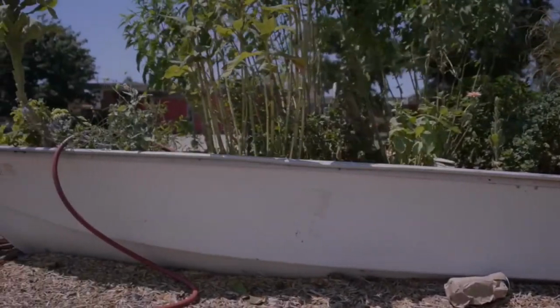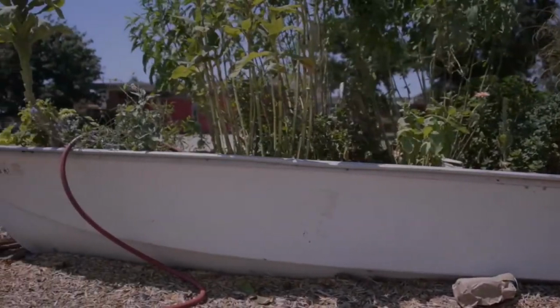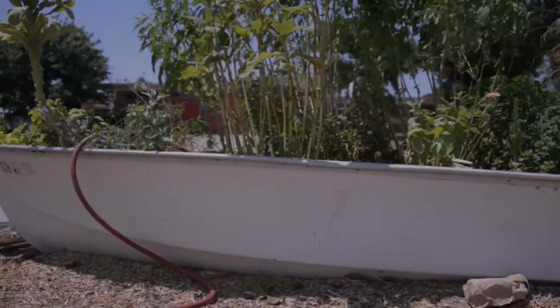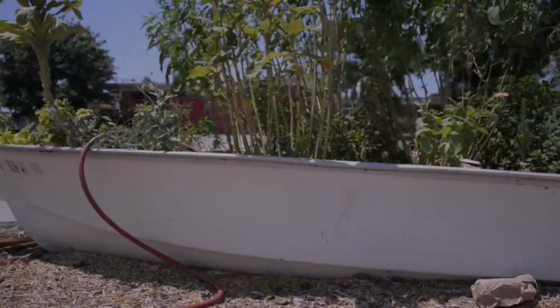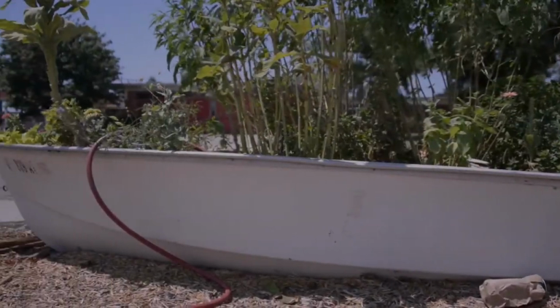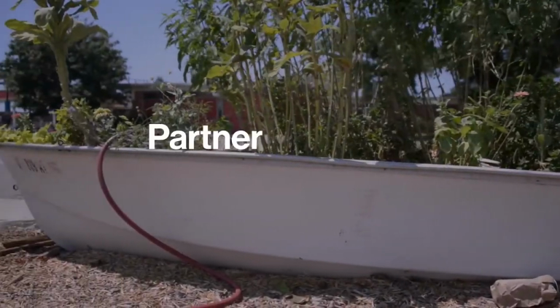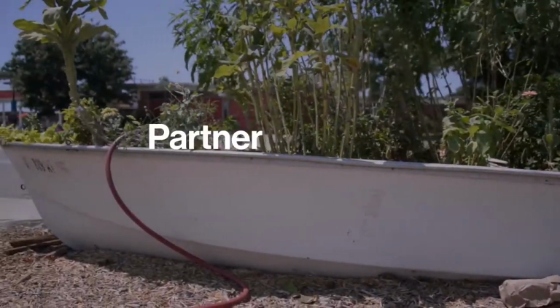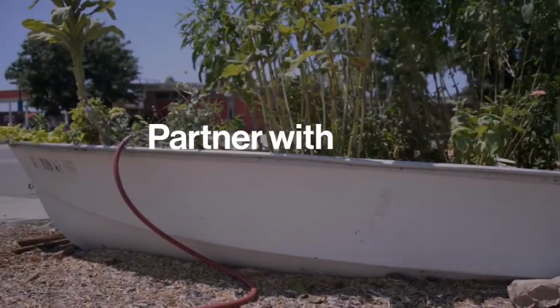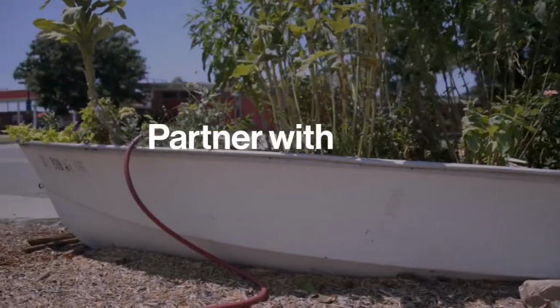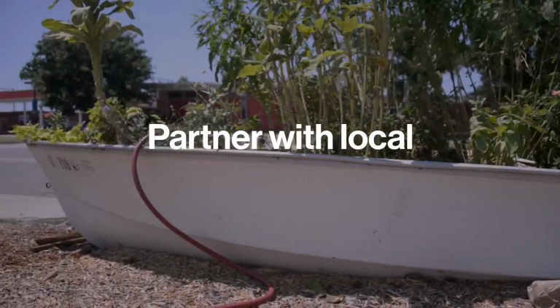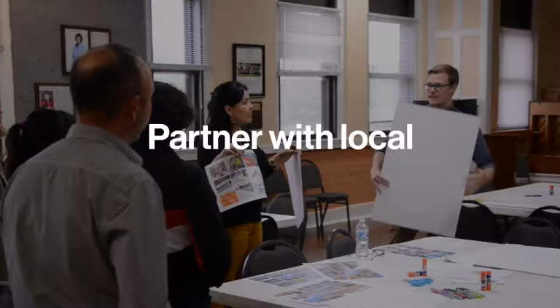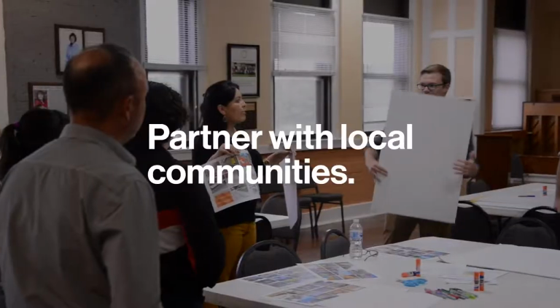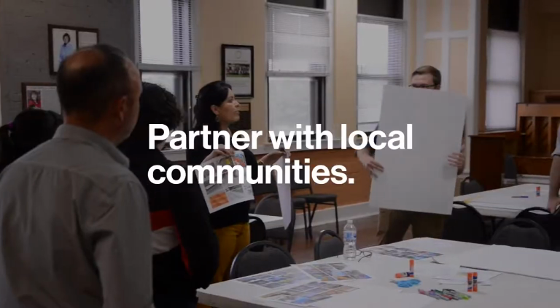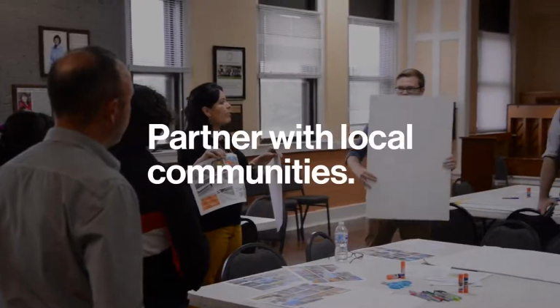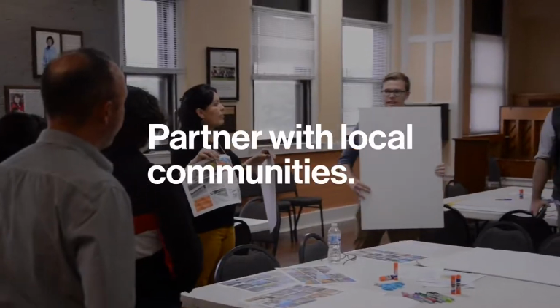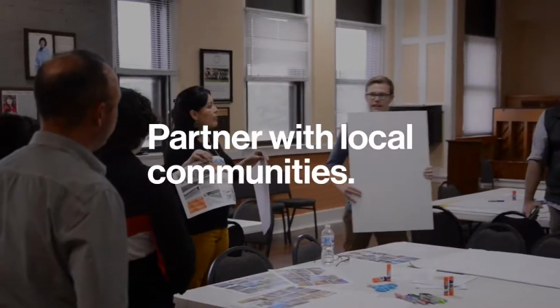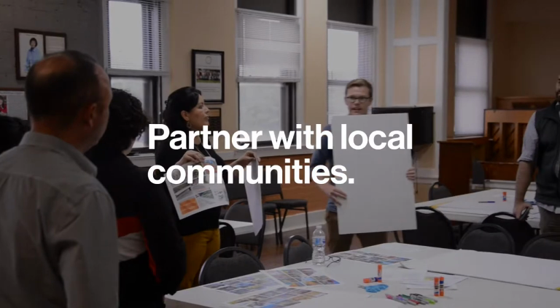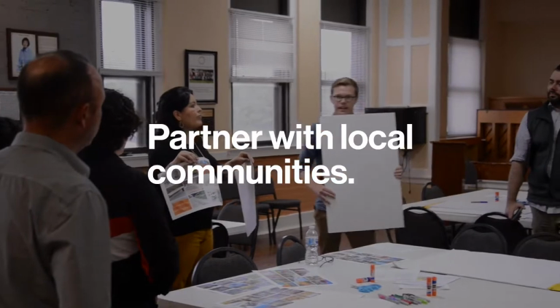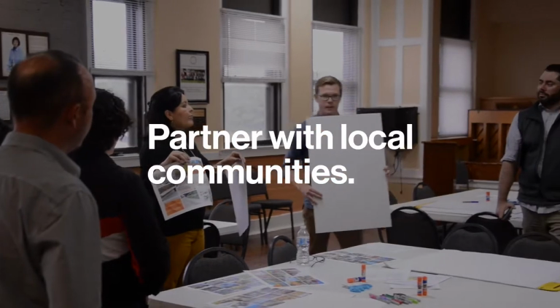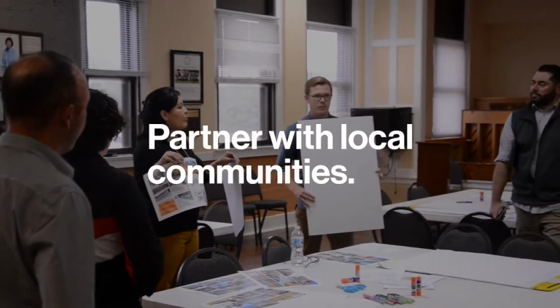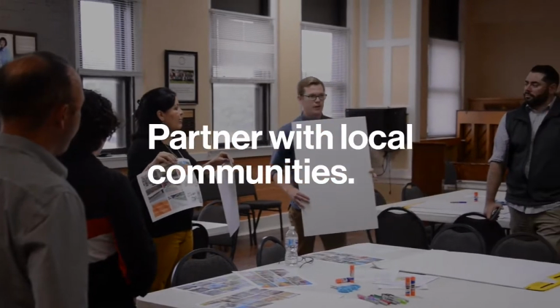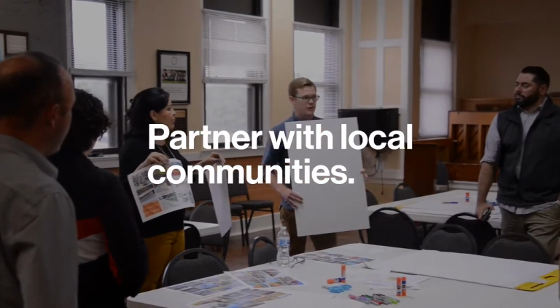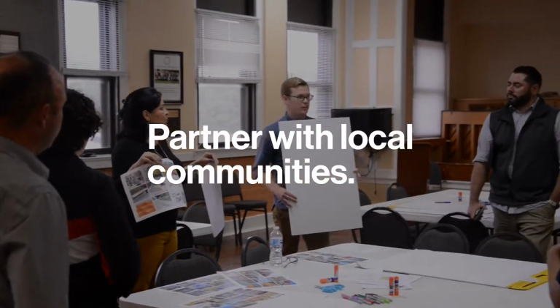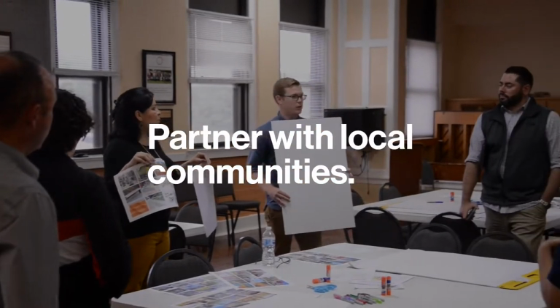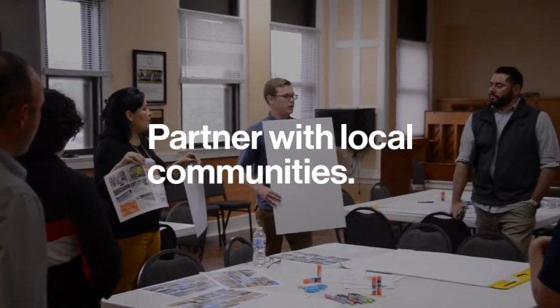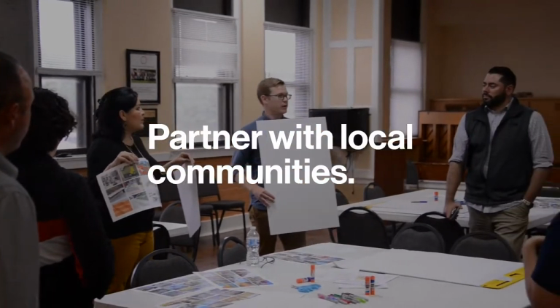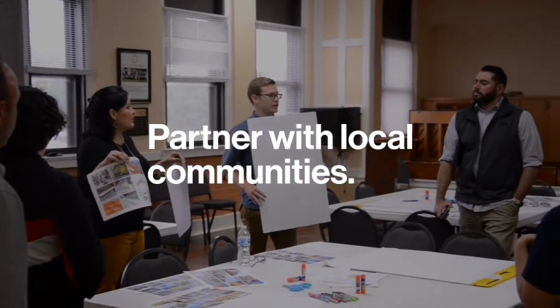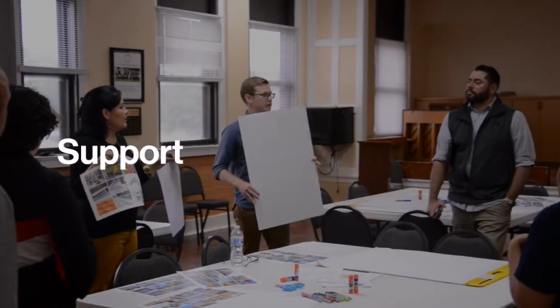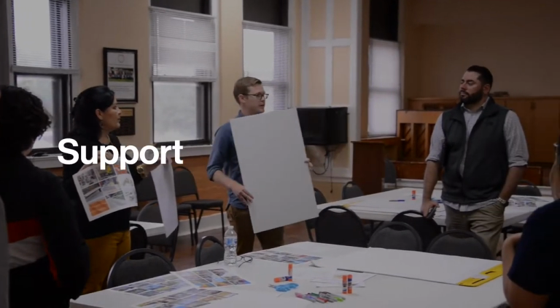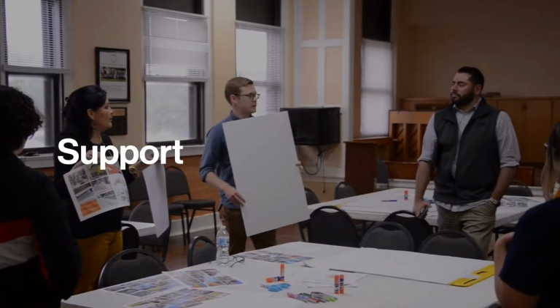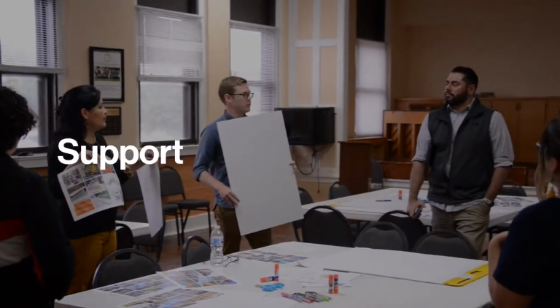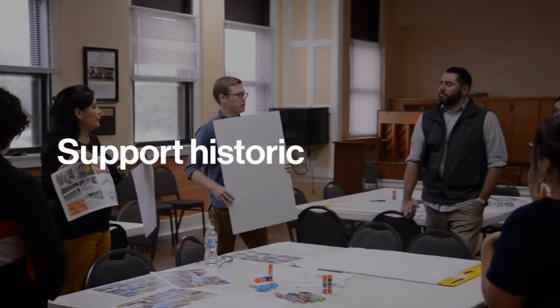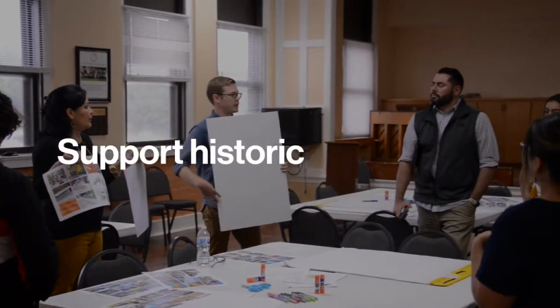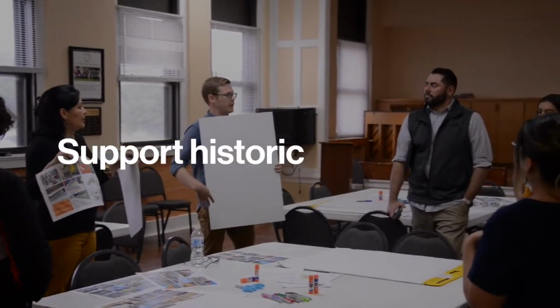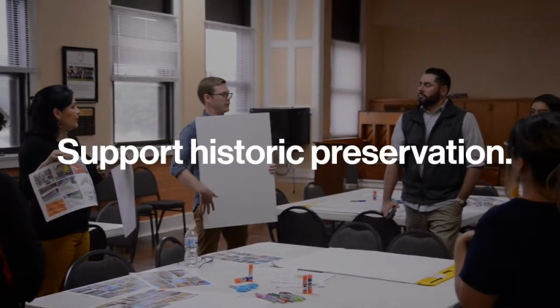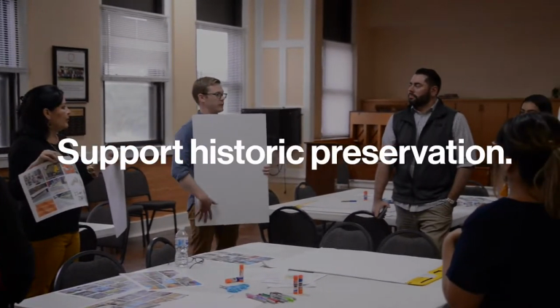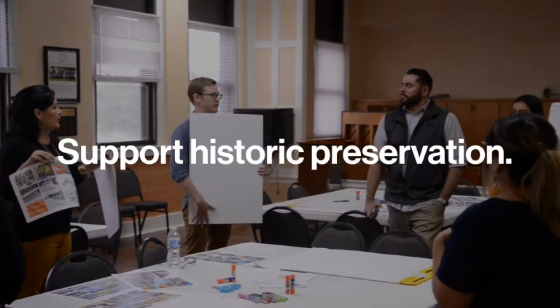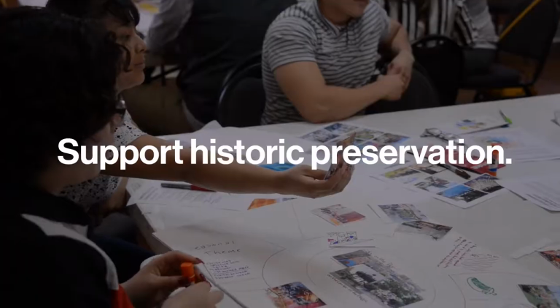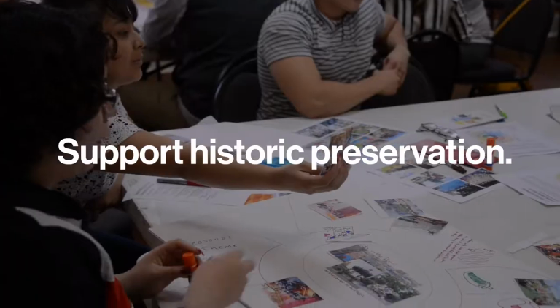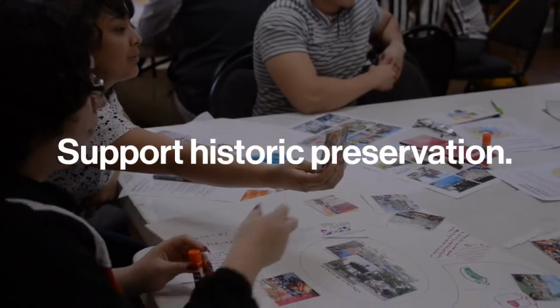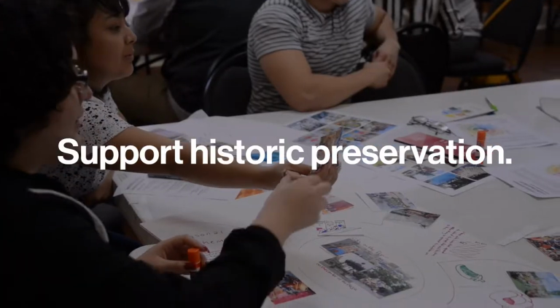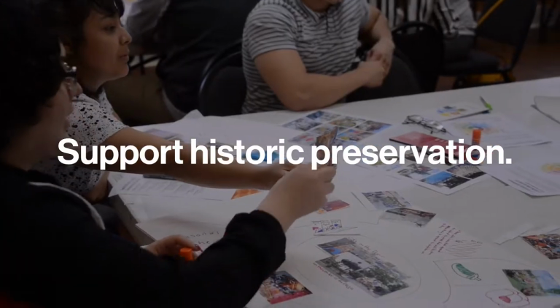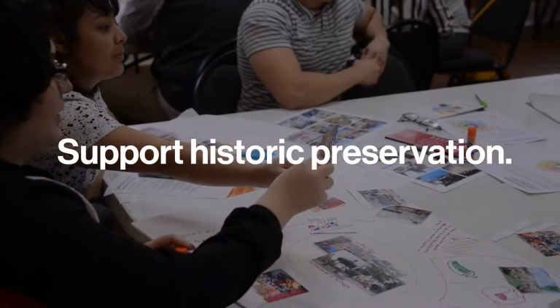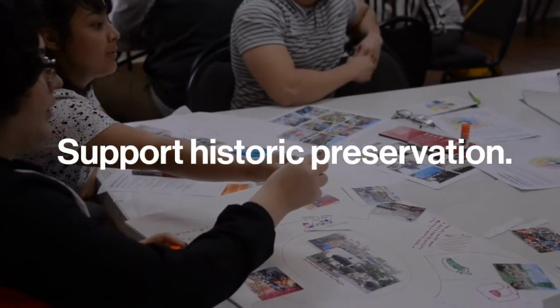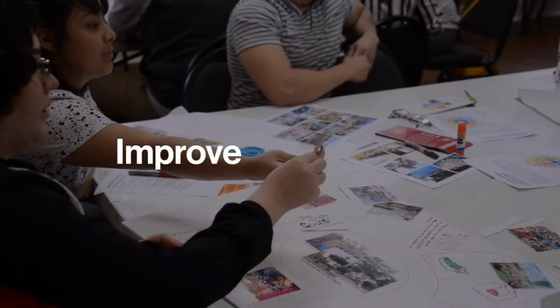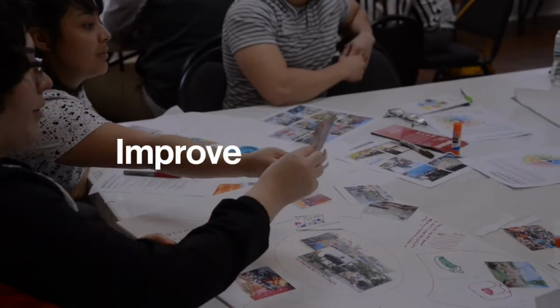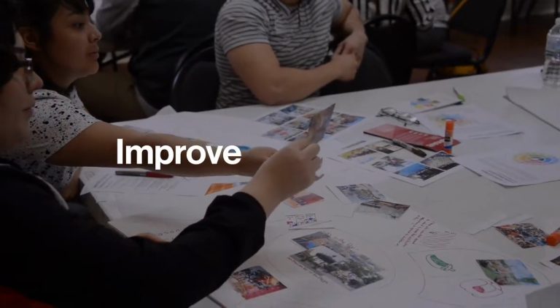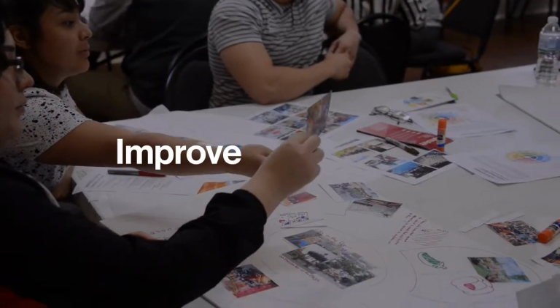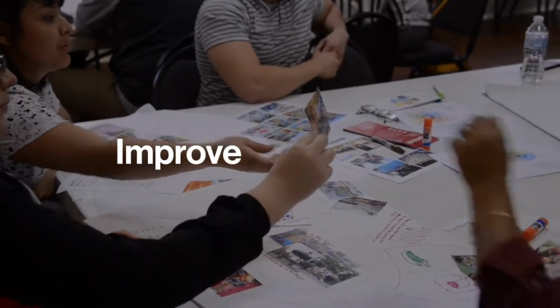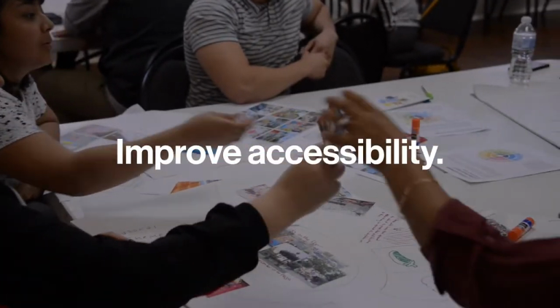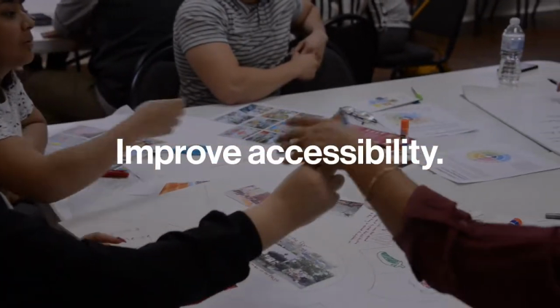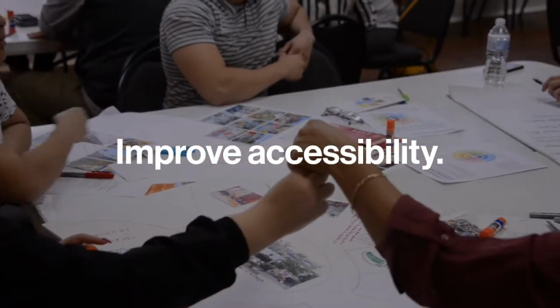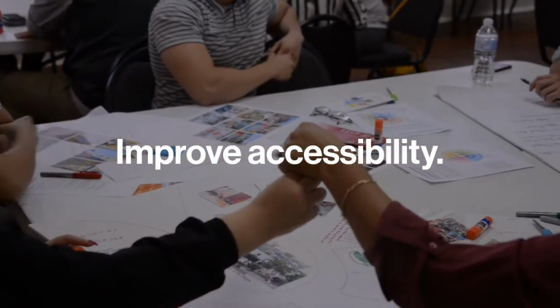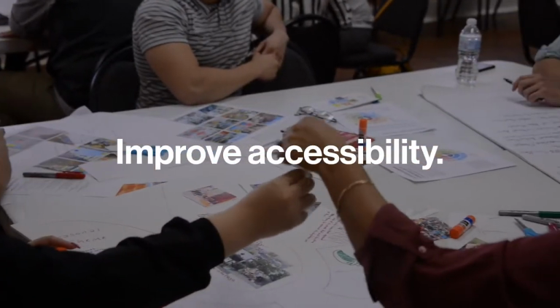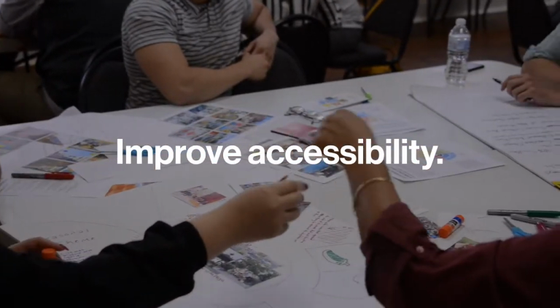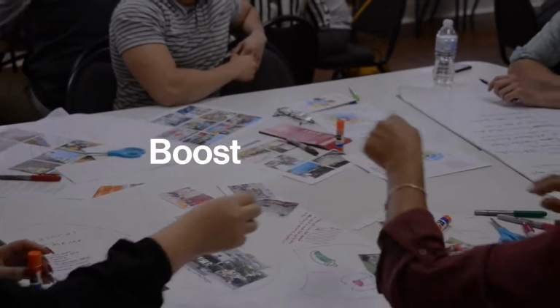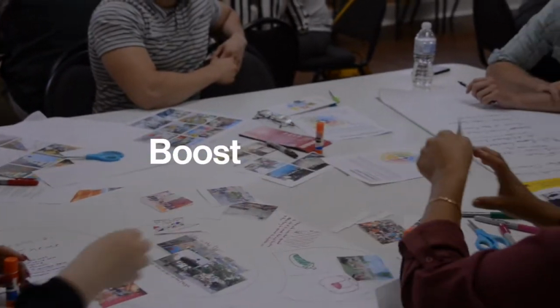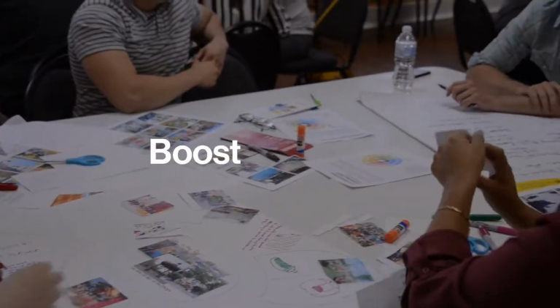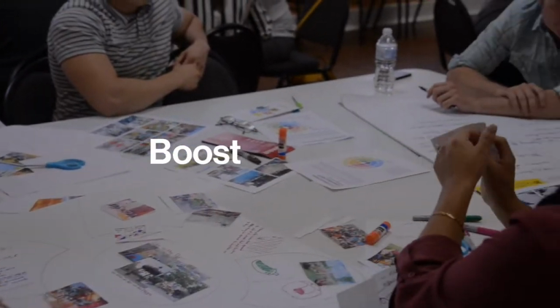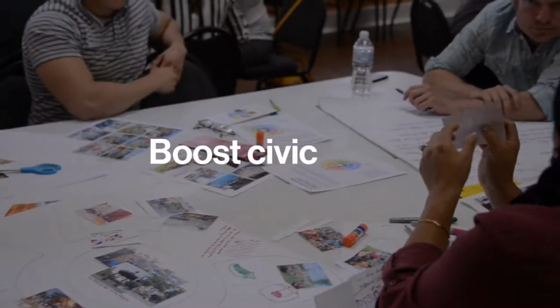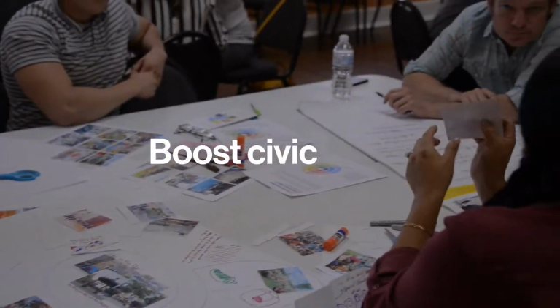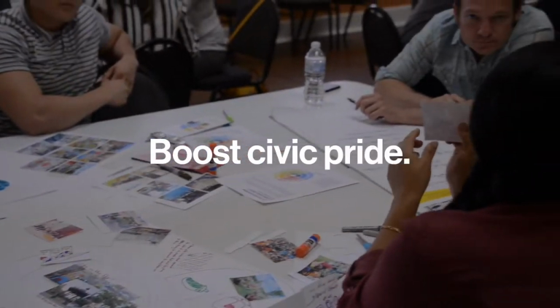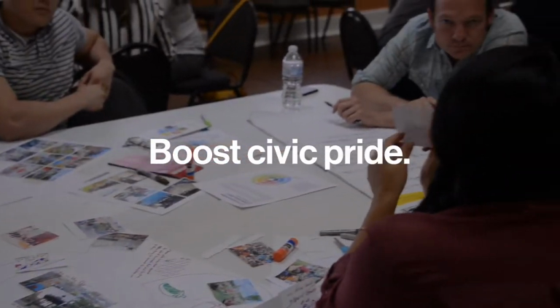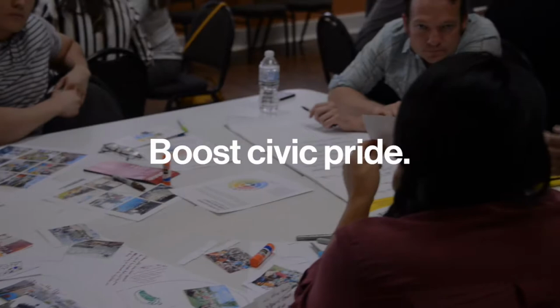We partner with local communities on place-making projects that support historic preservation, improve accessibility, and boost civic pride.